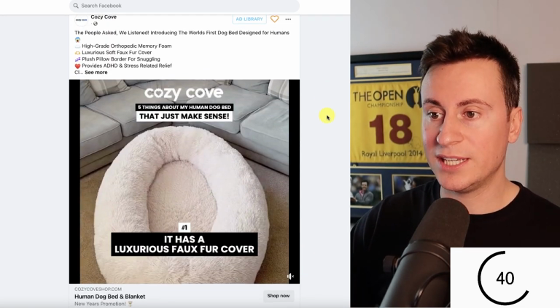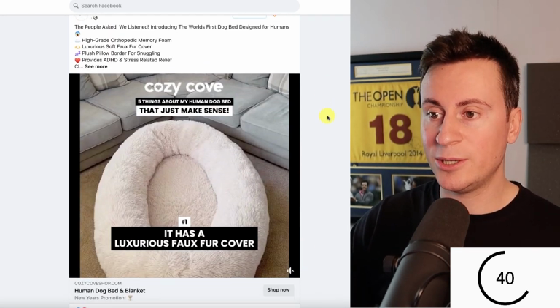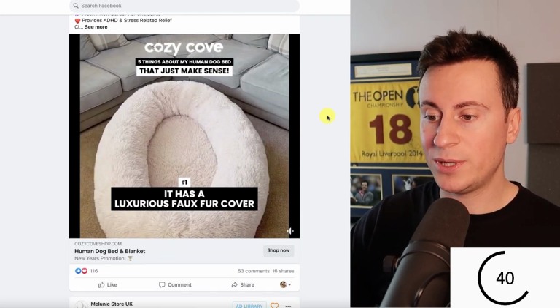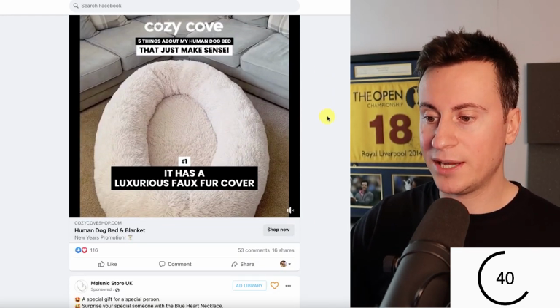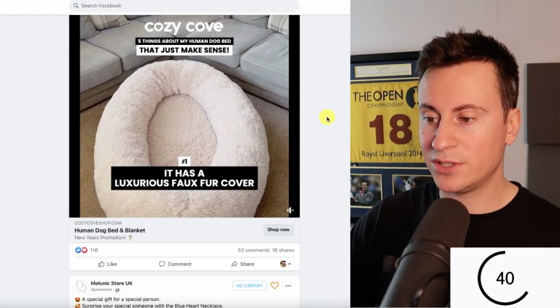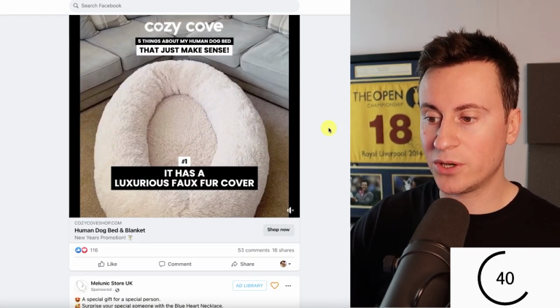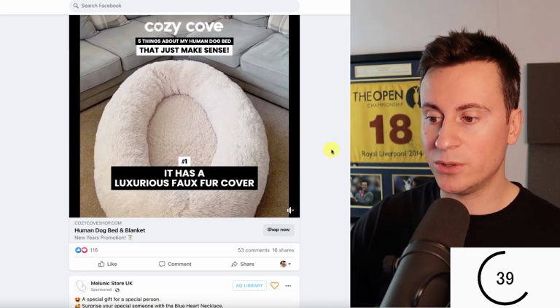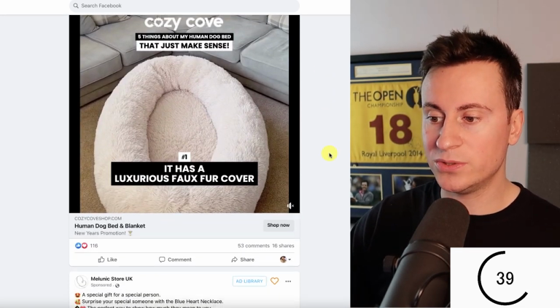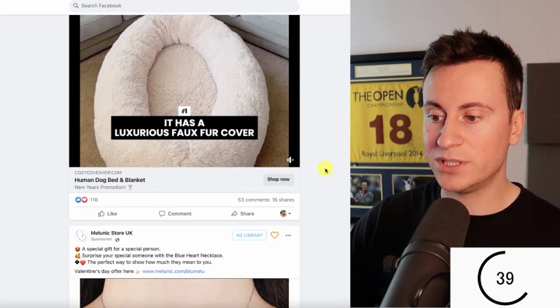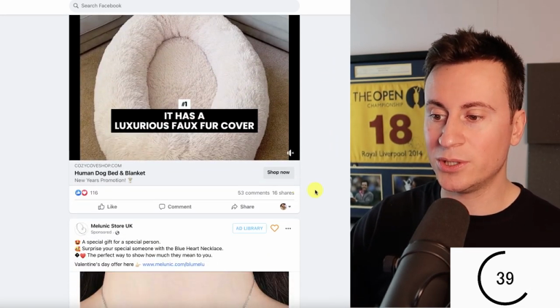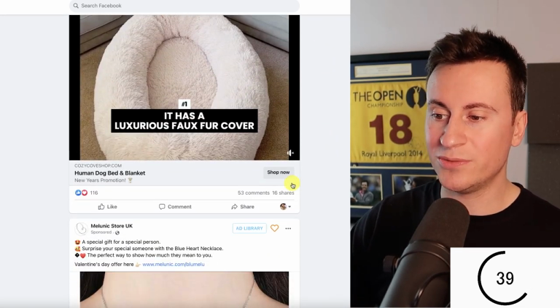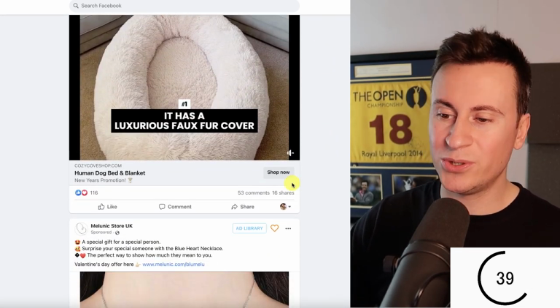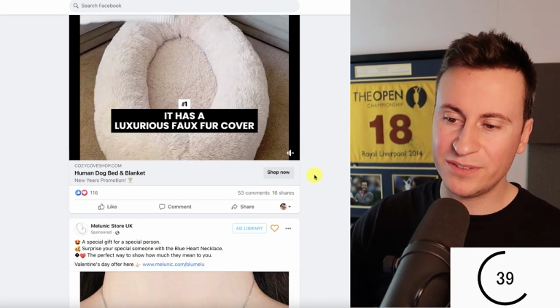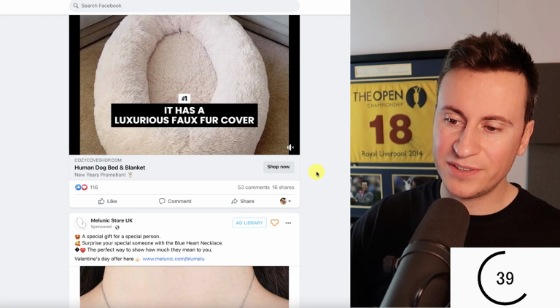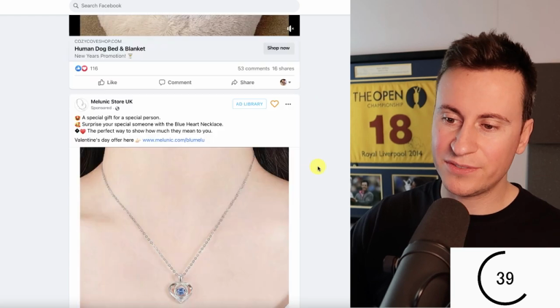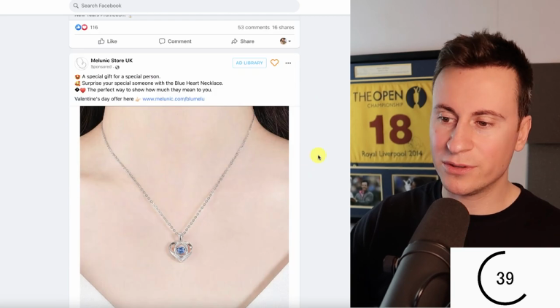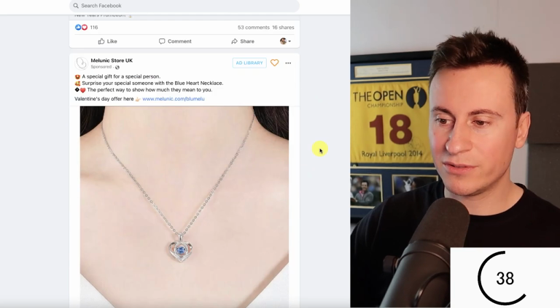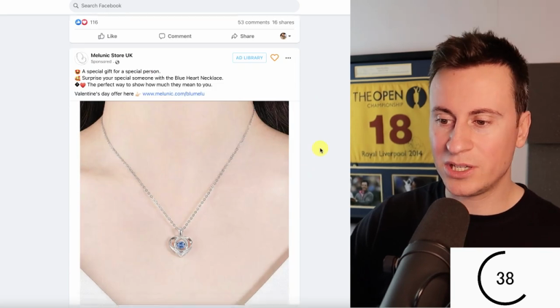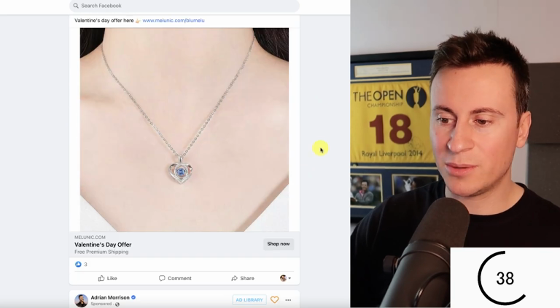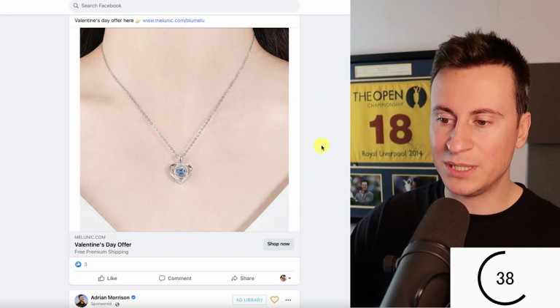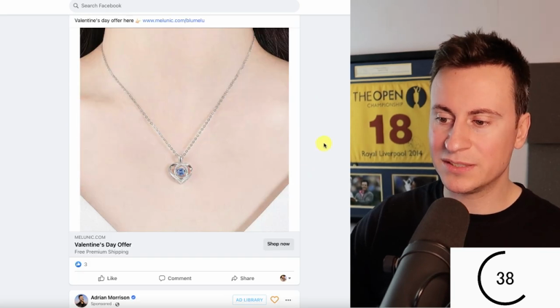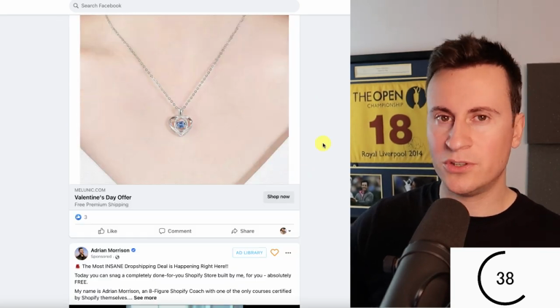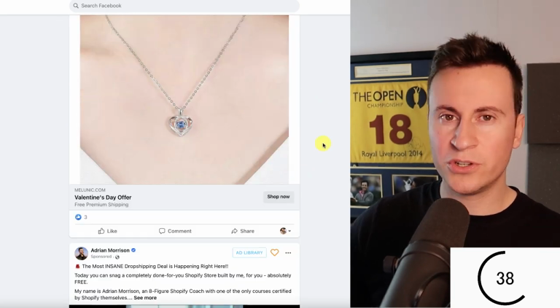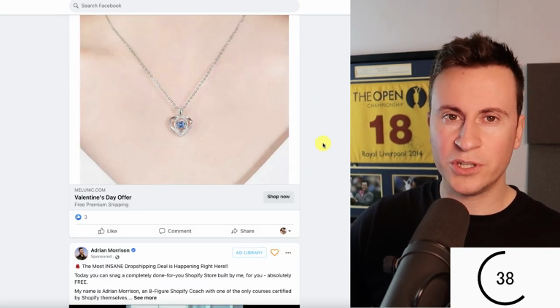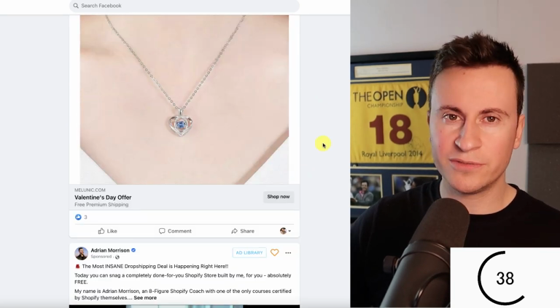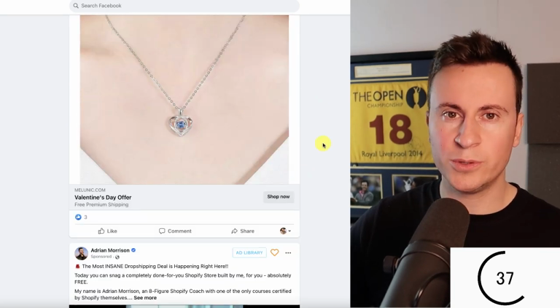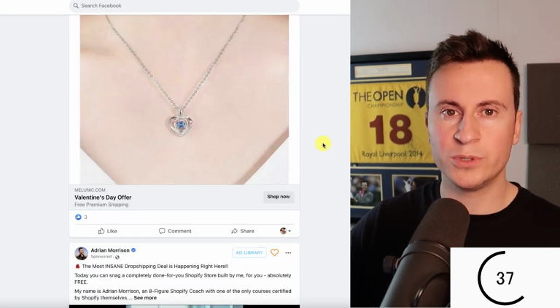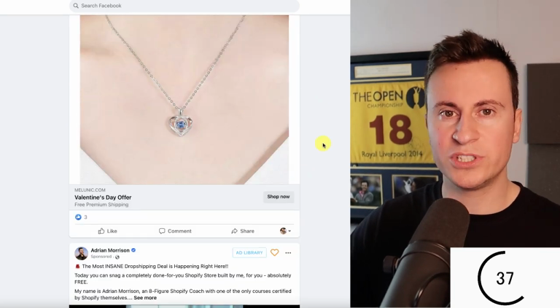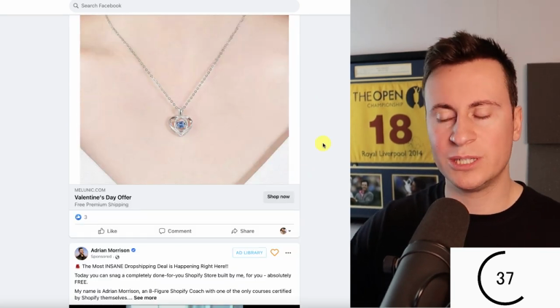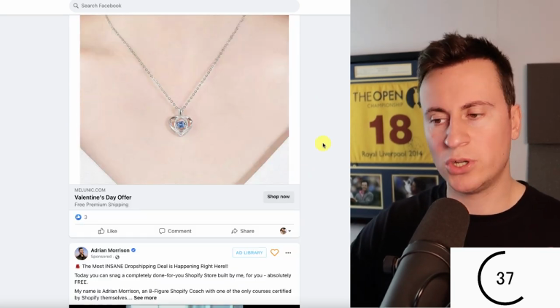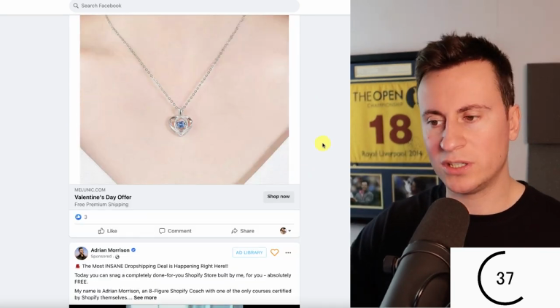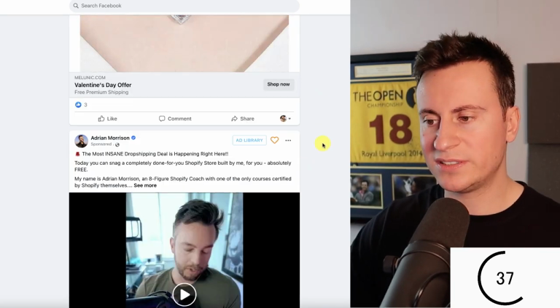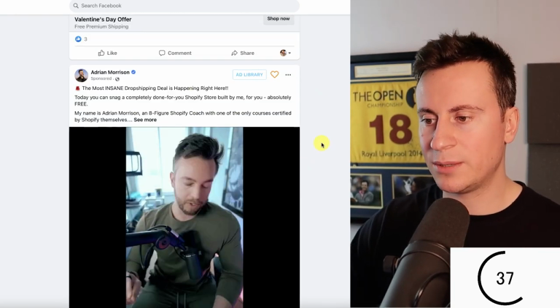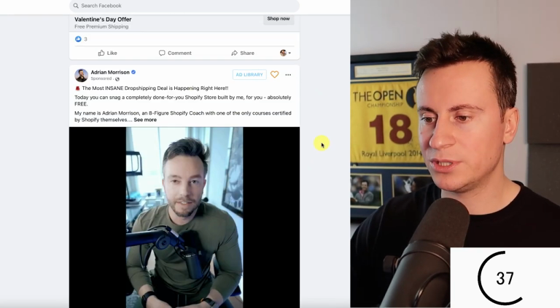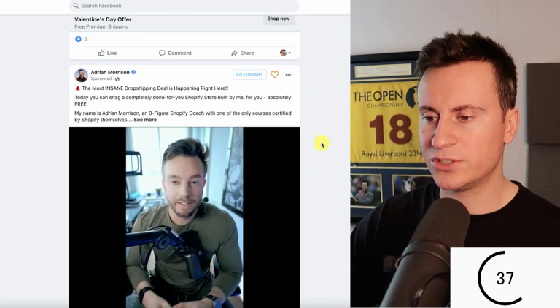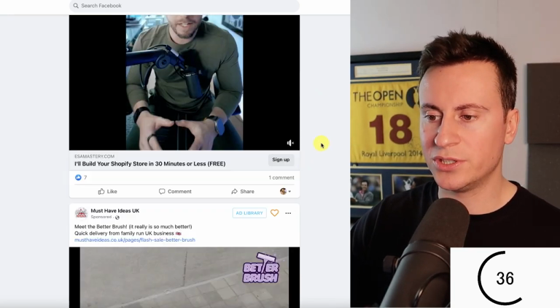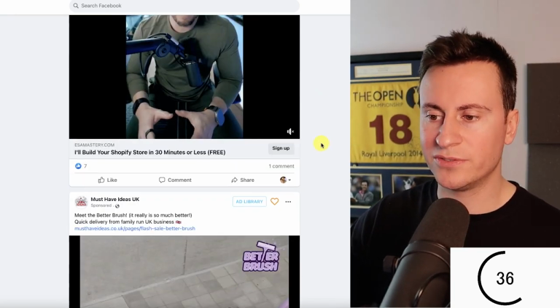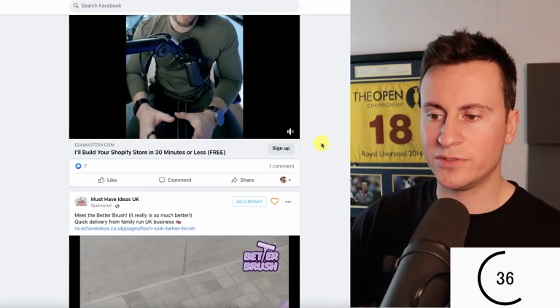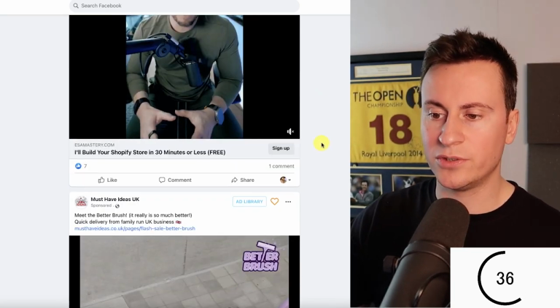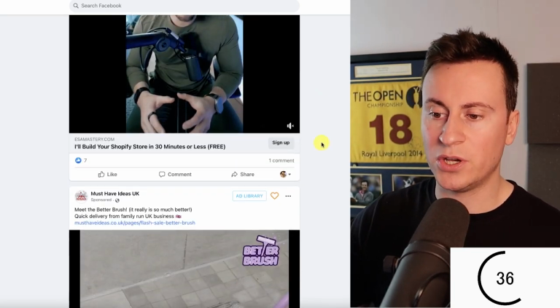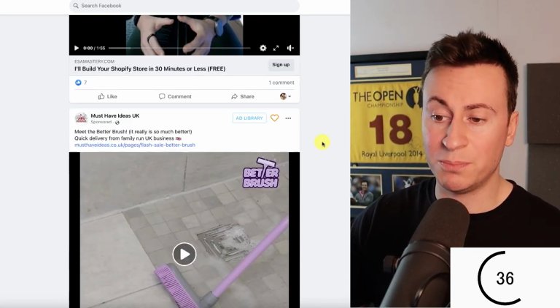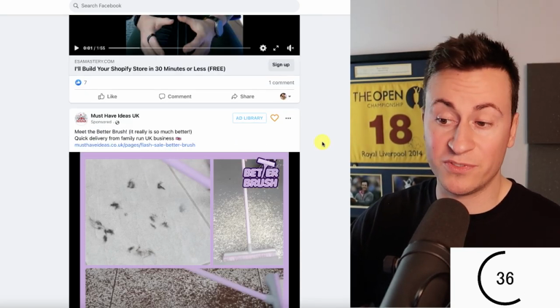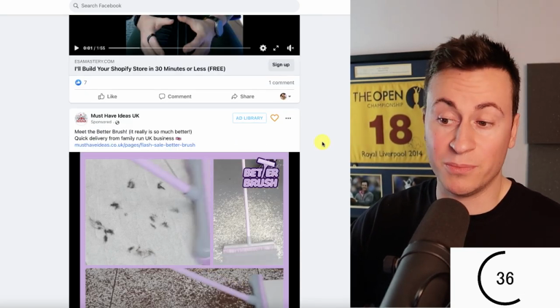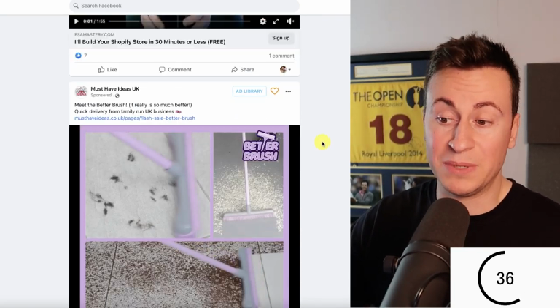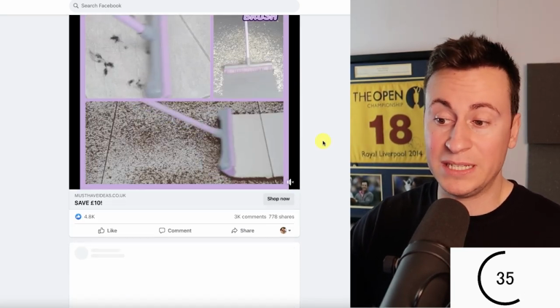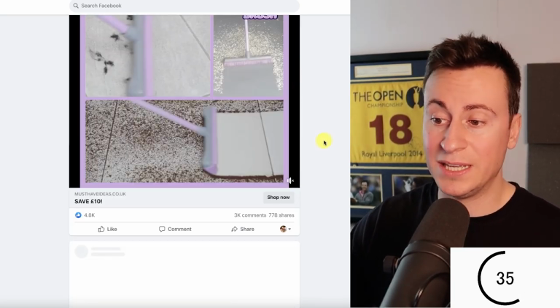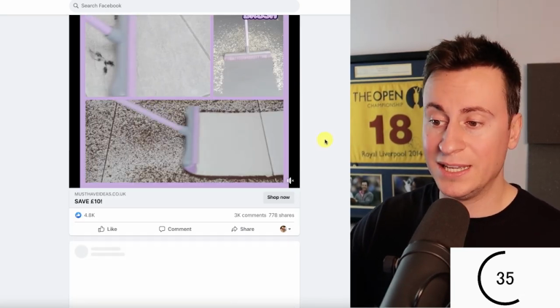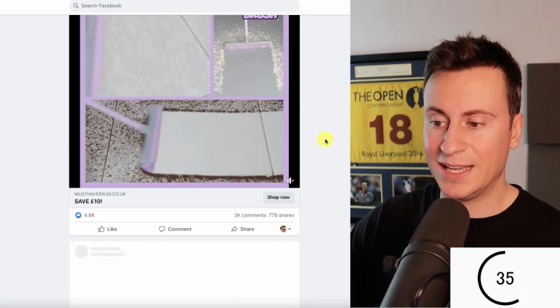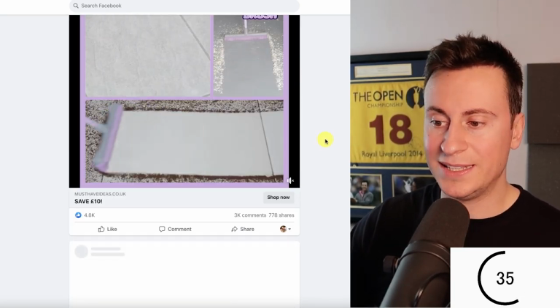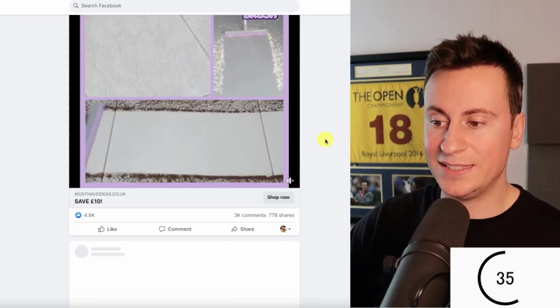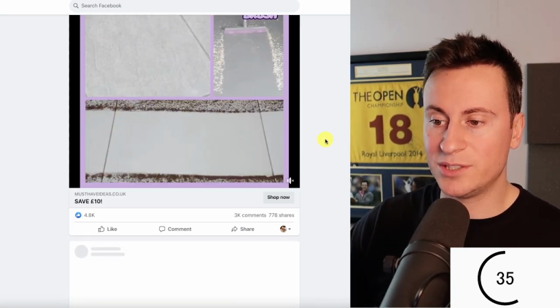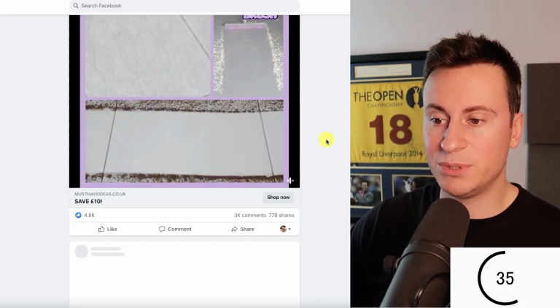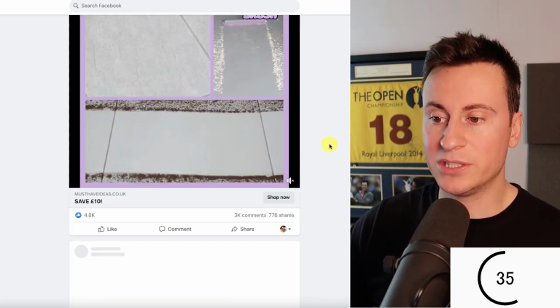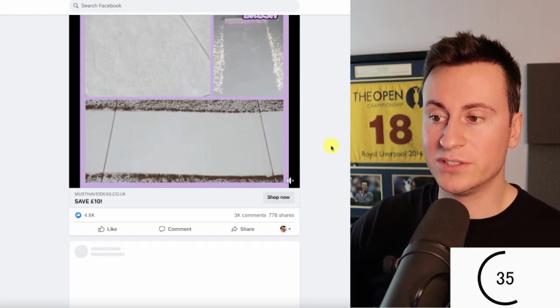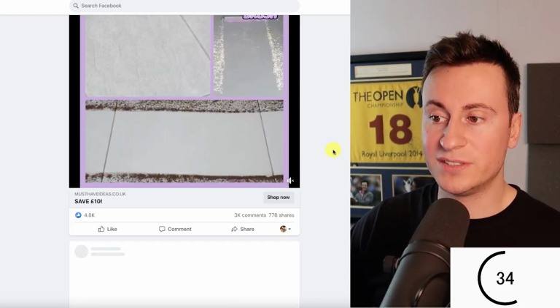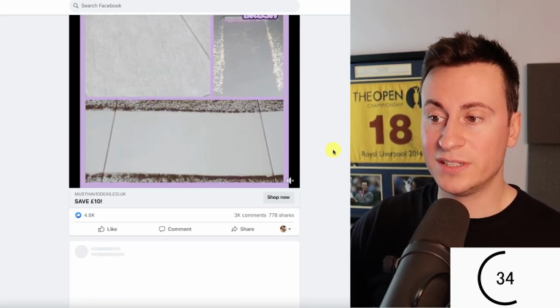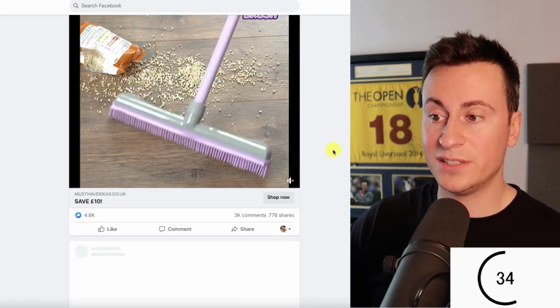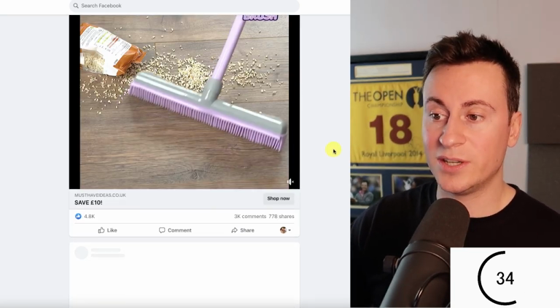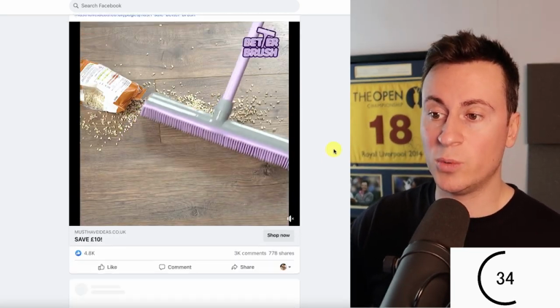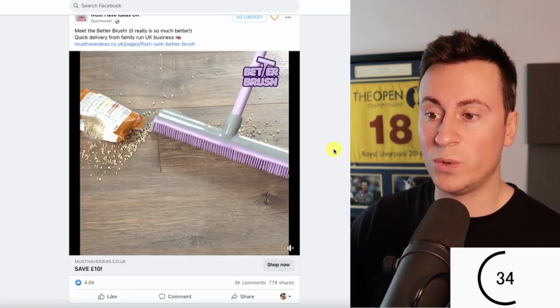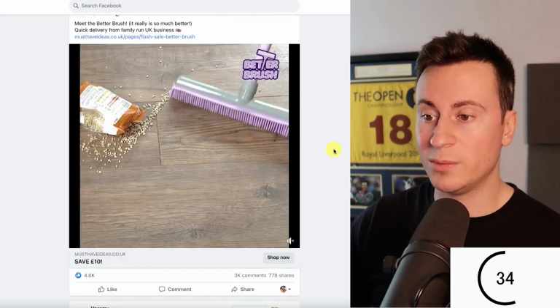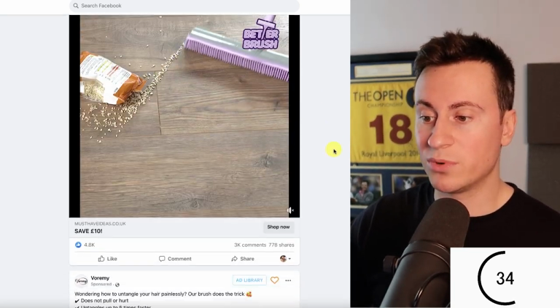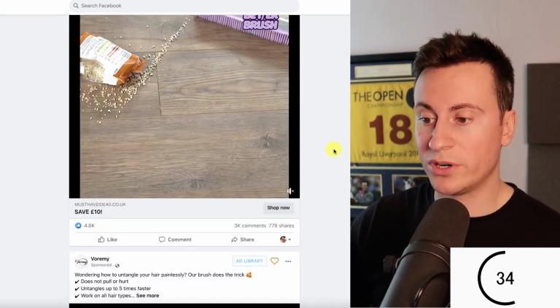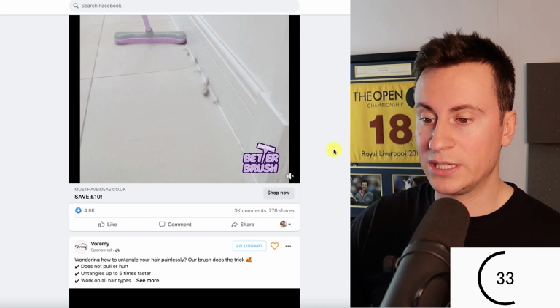Next we have the Cozy Cove — only 53 comments. Not enough viewership, not established enough for me to consider it a winning product.